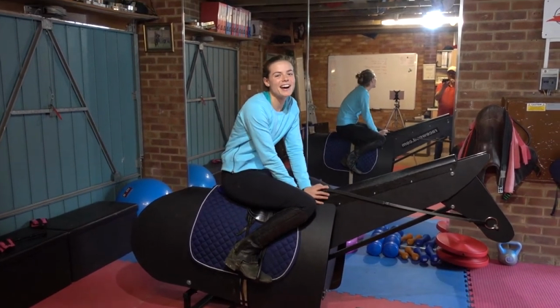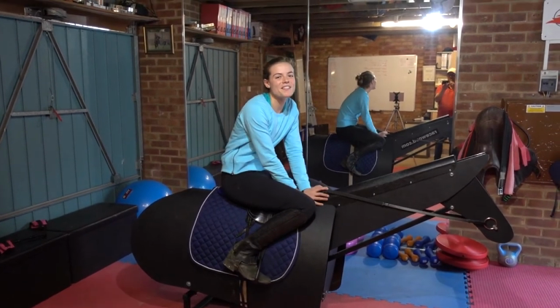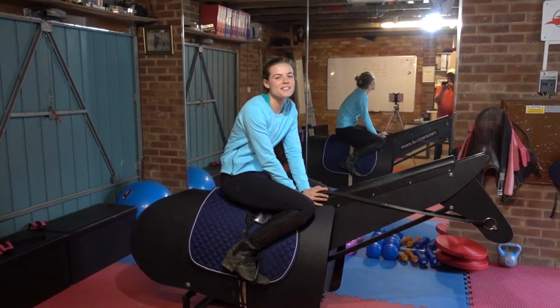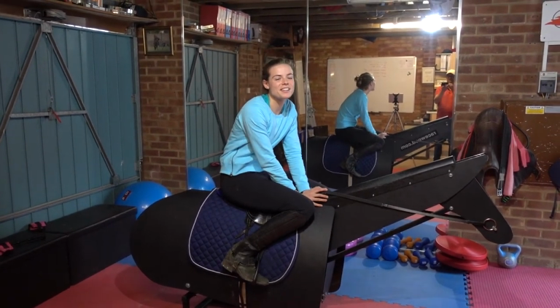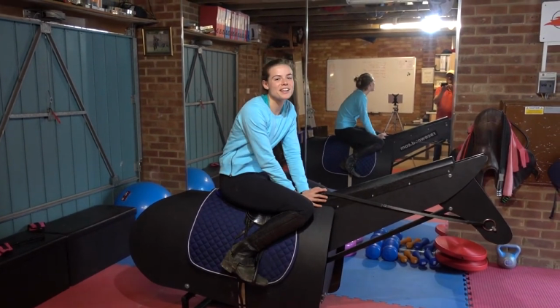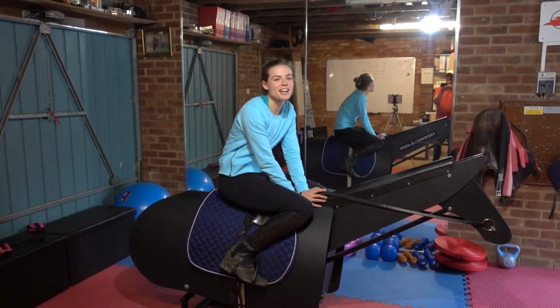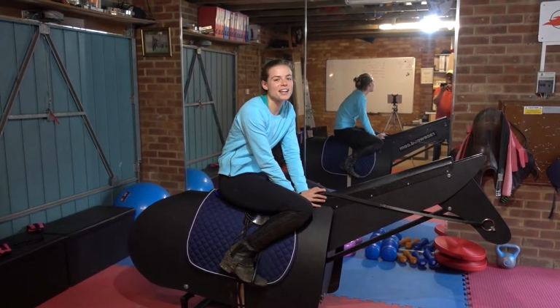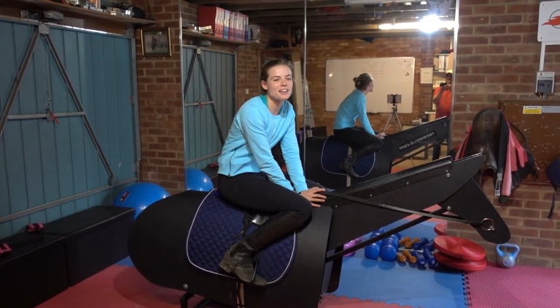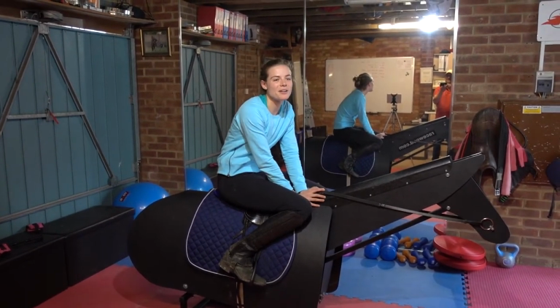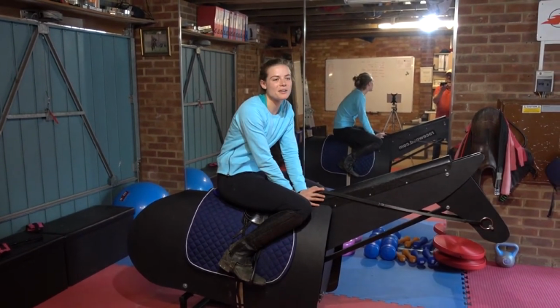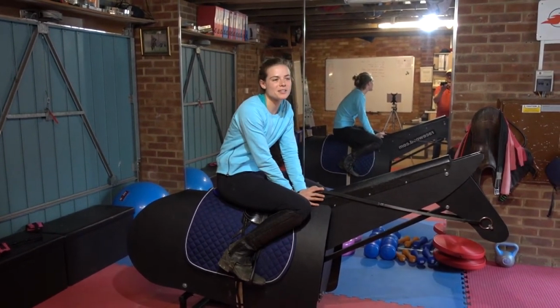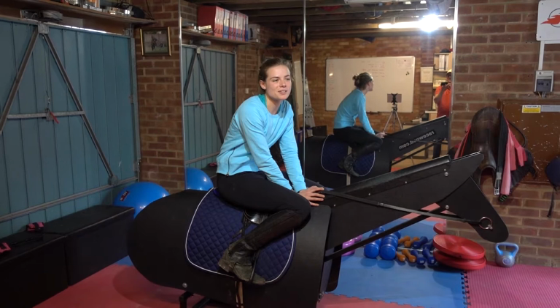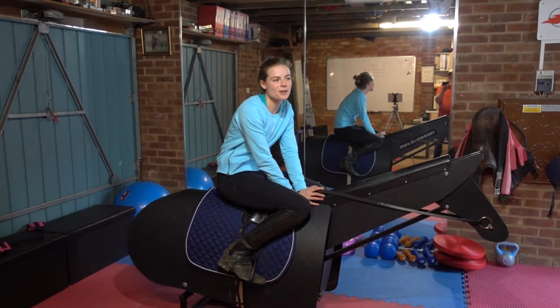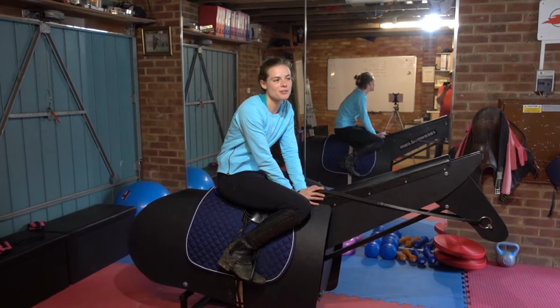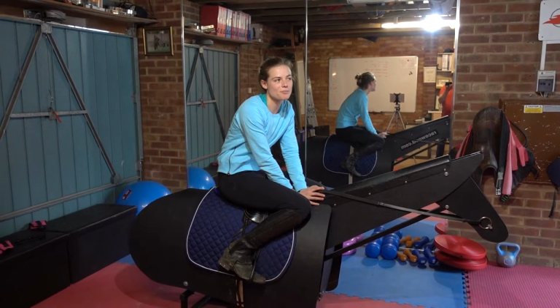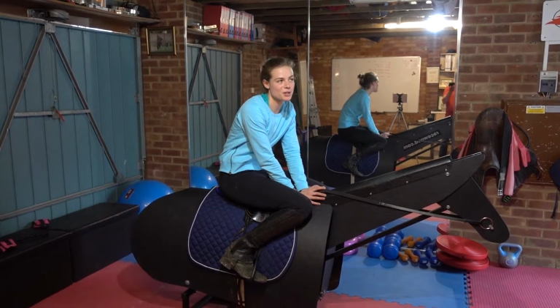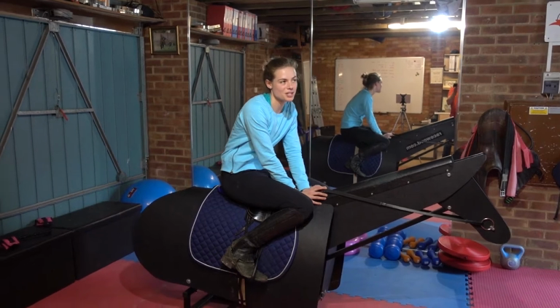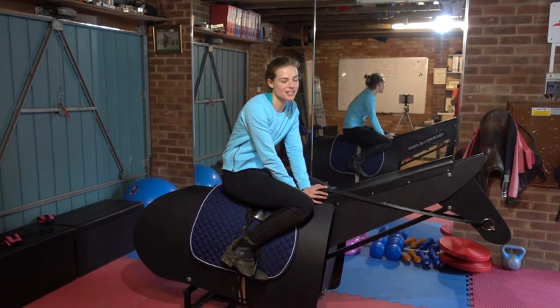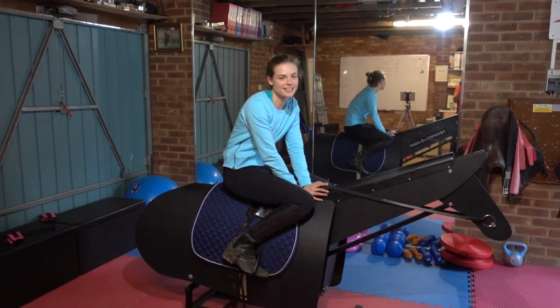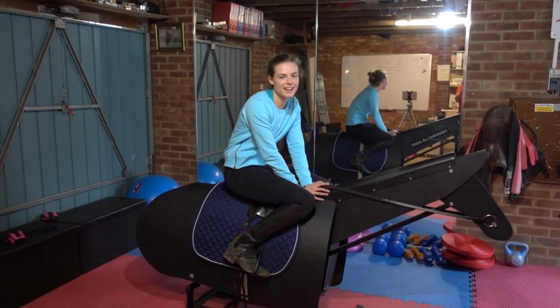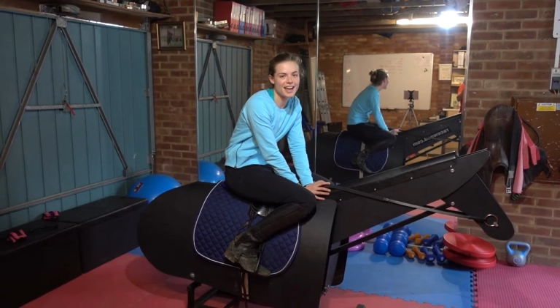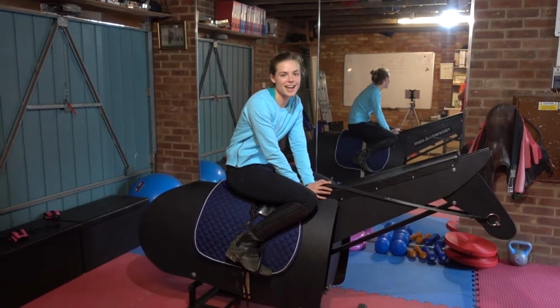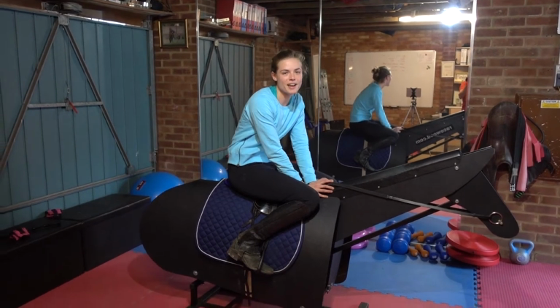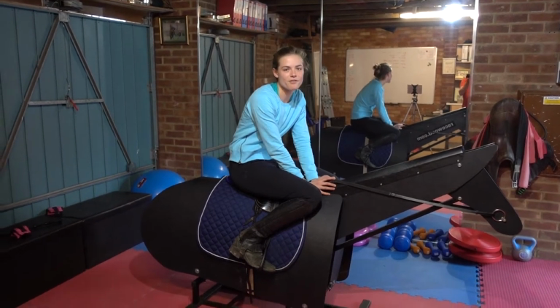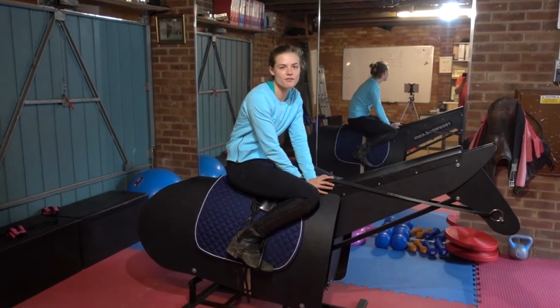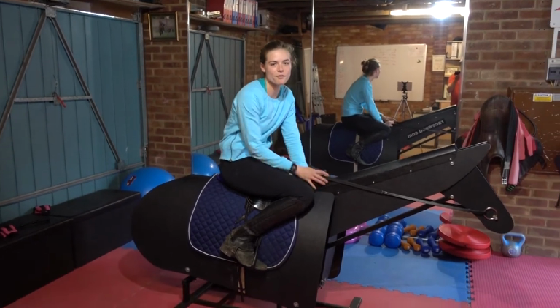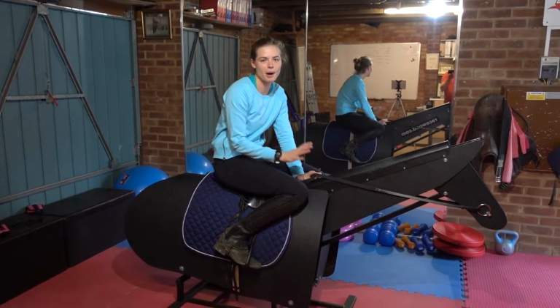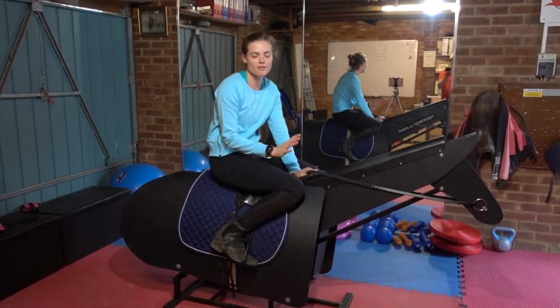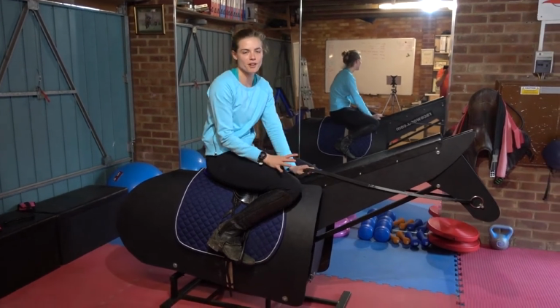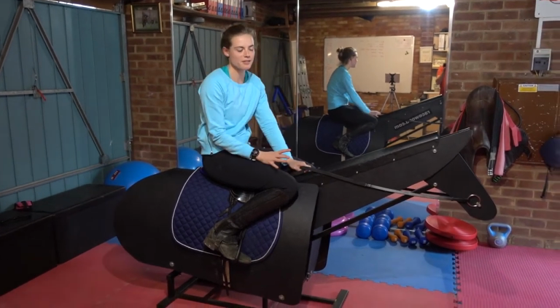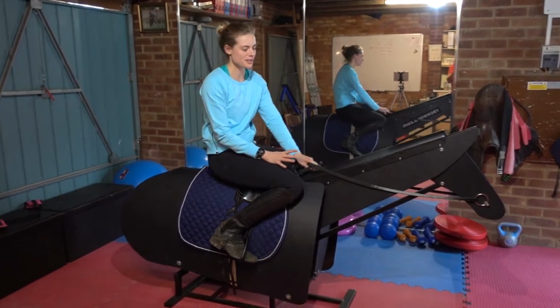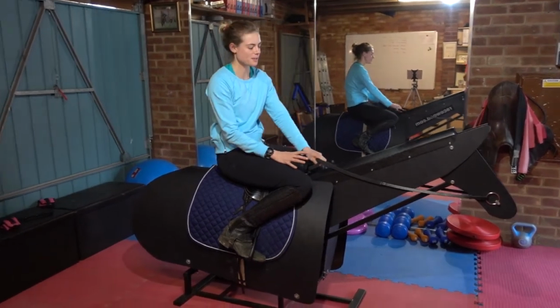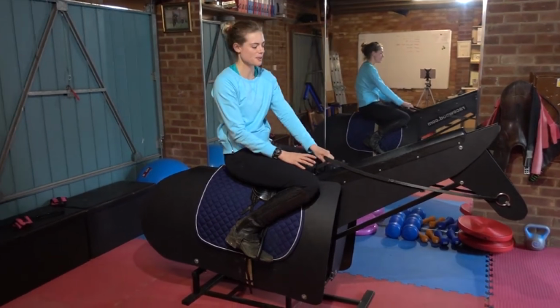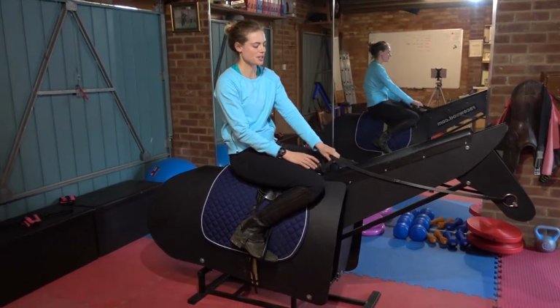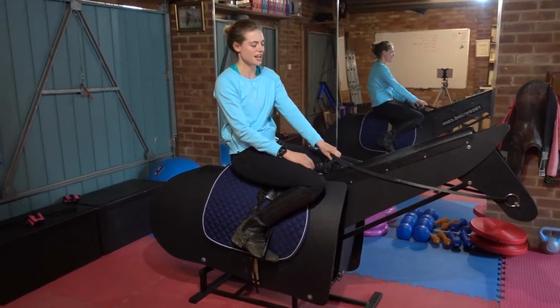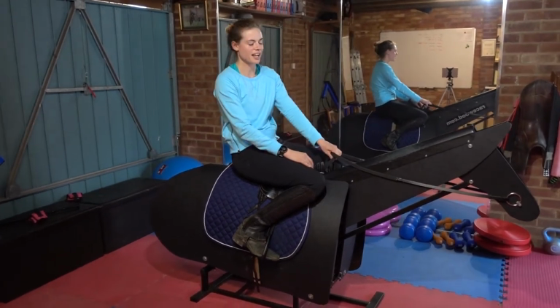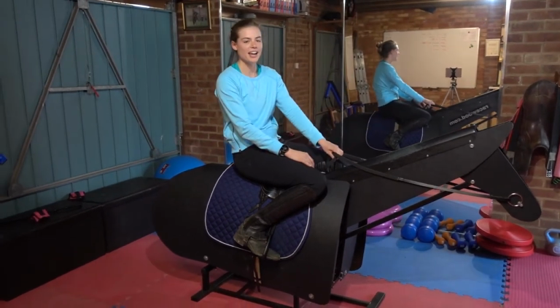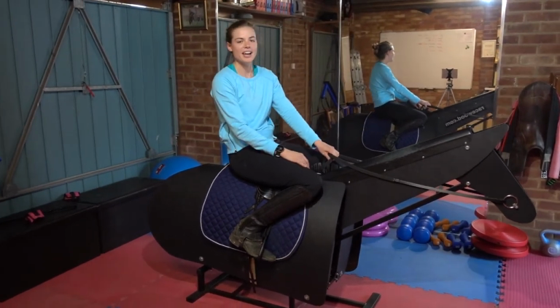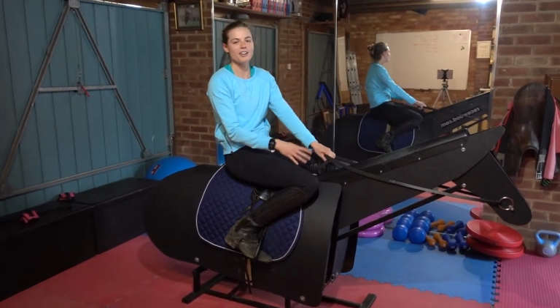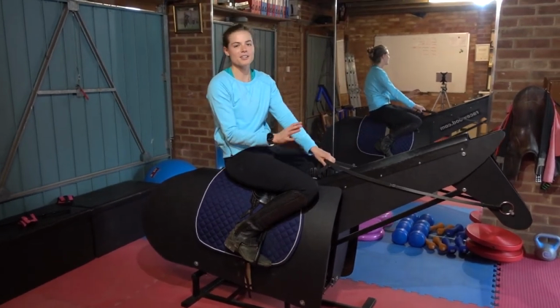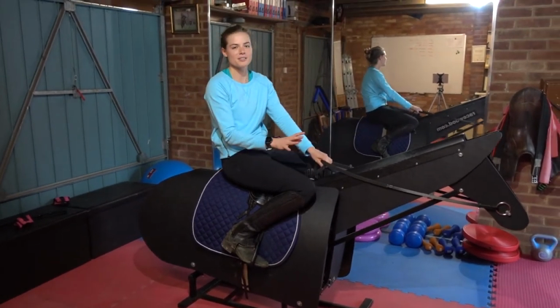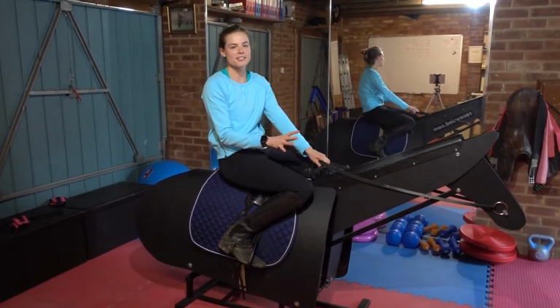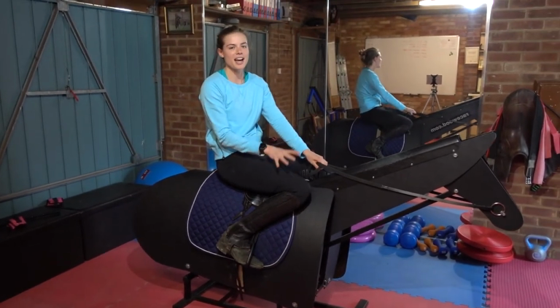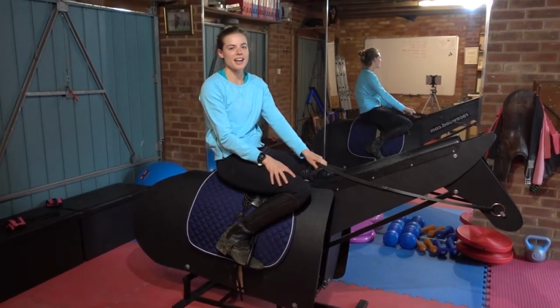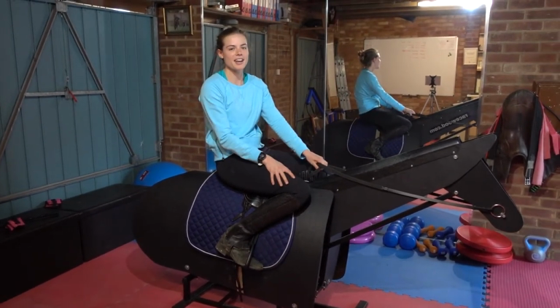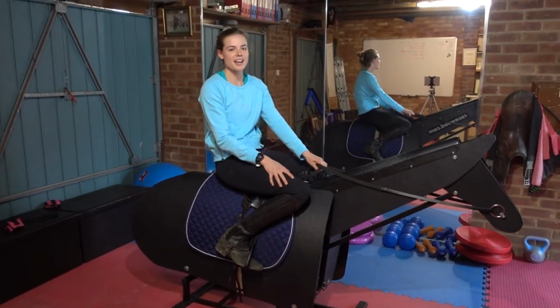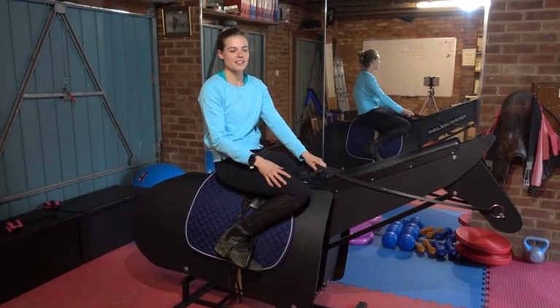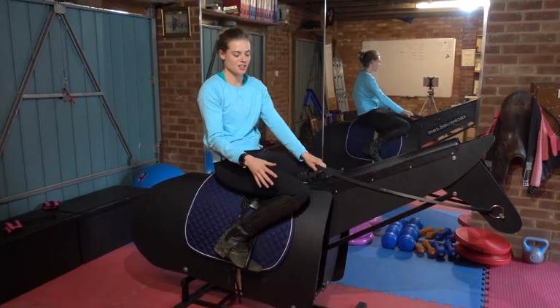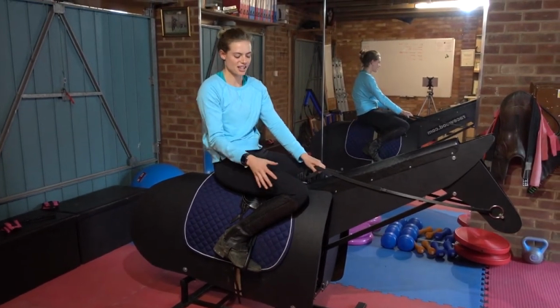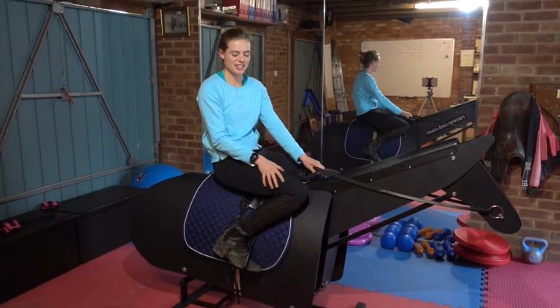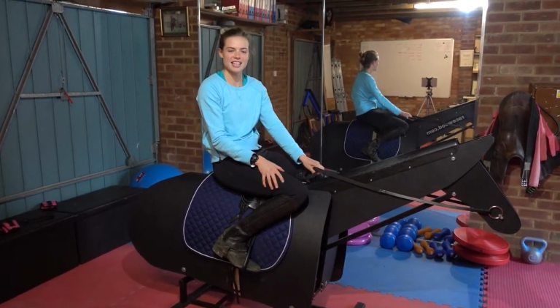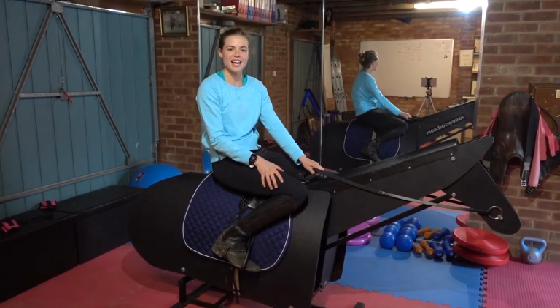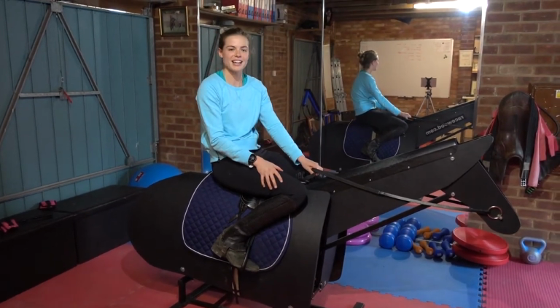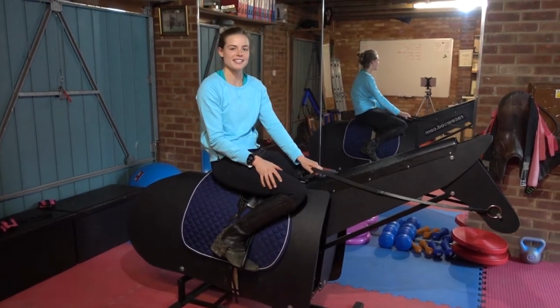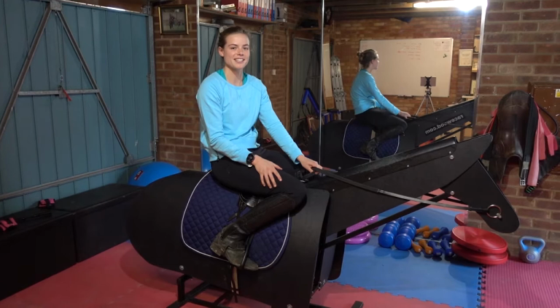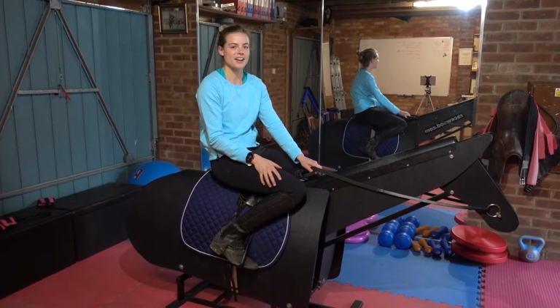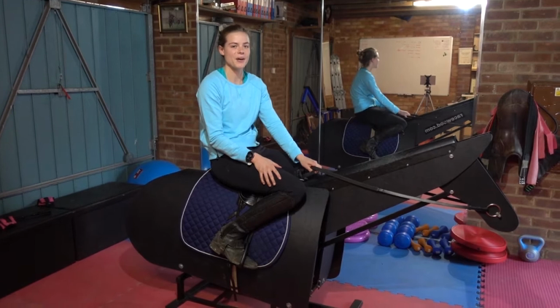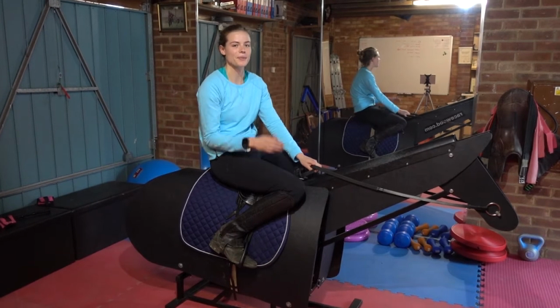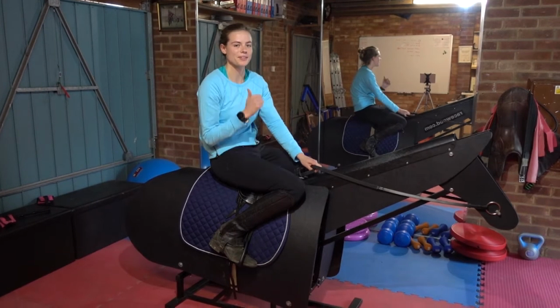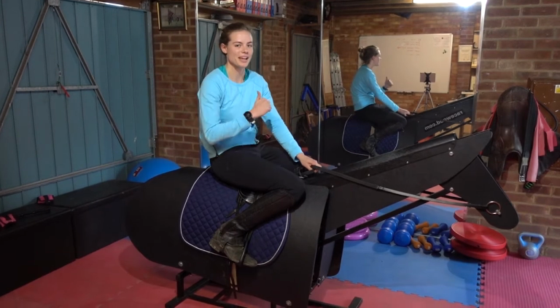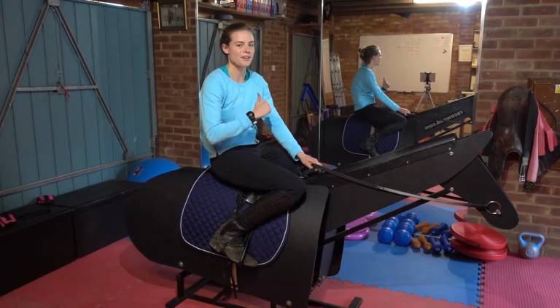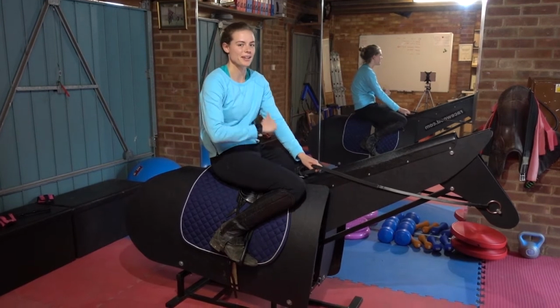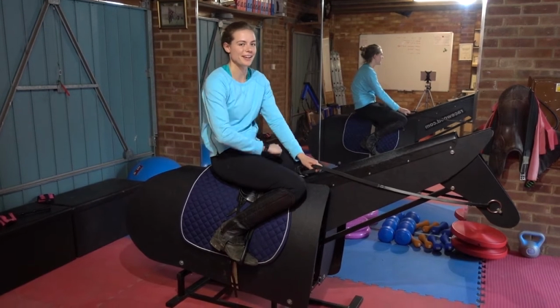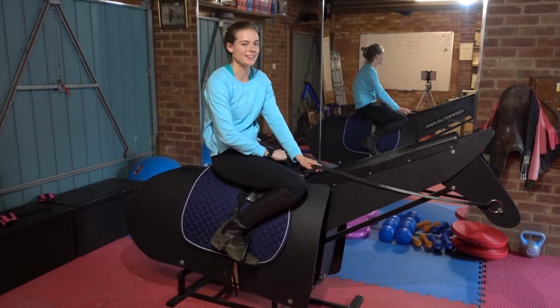We're doing lots of pushing today, about five minutes of pushing, lots of standing and strengthening the legs. So we'll see how we go.